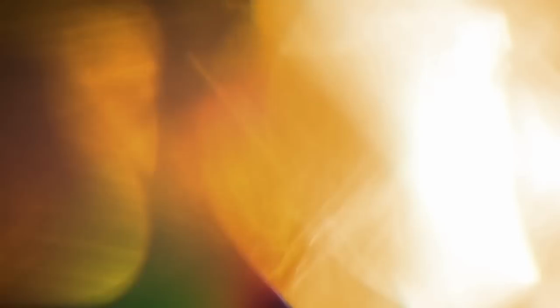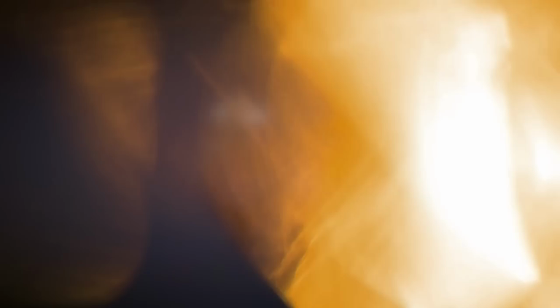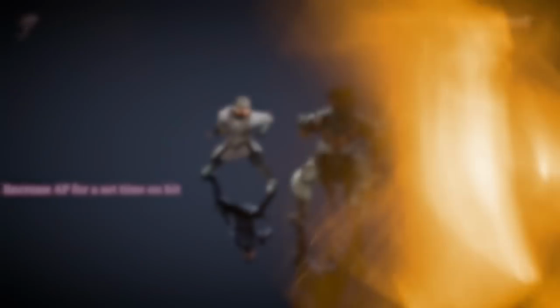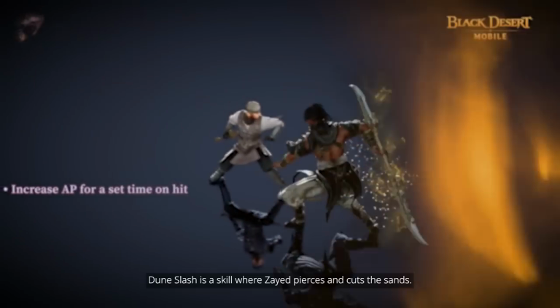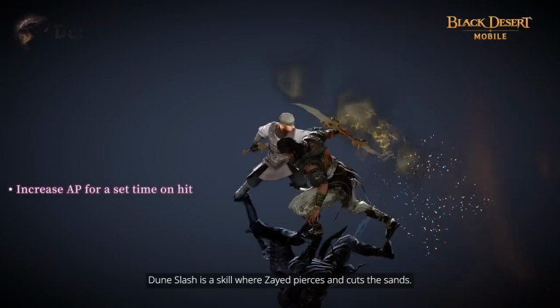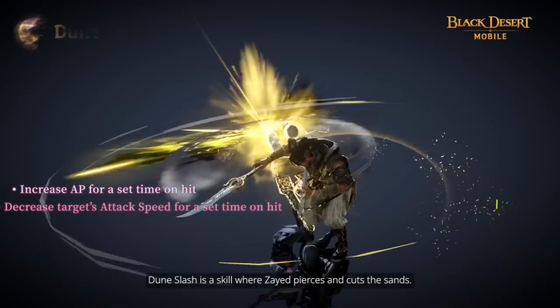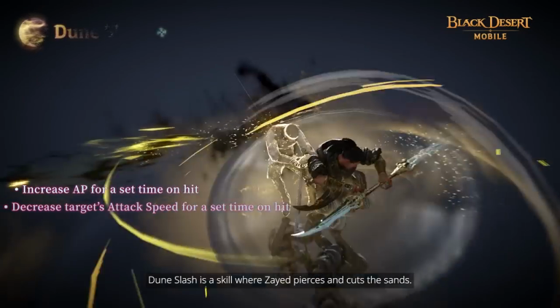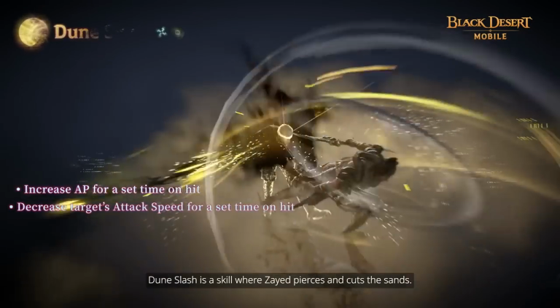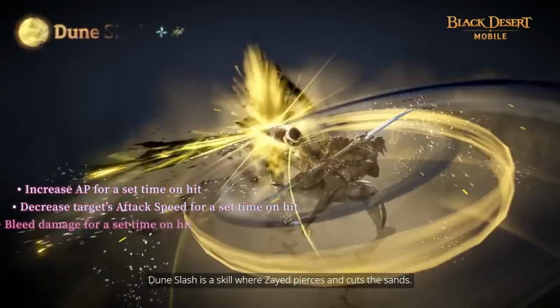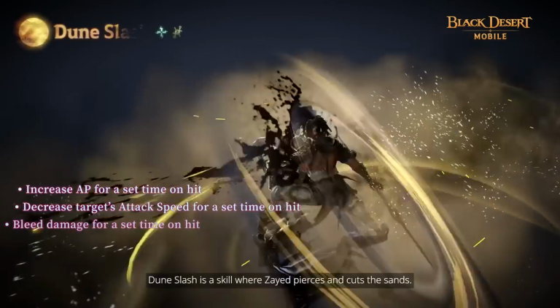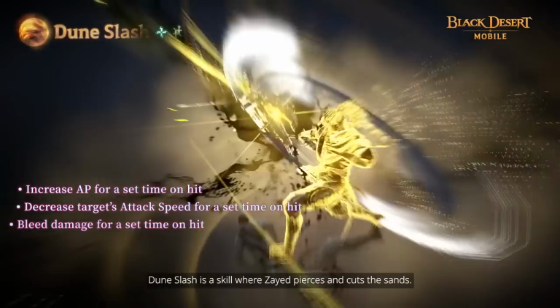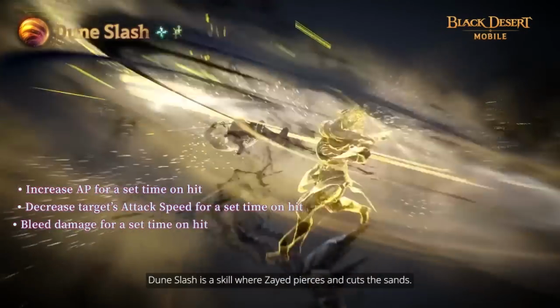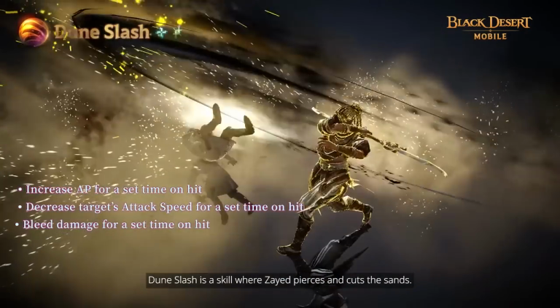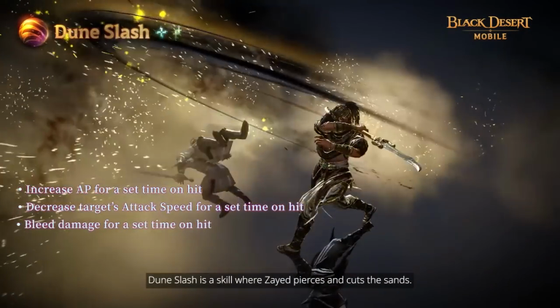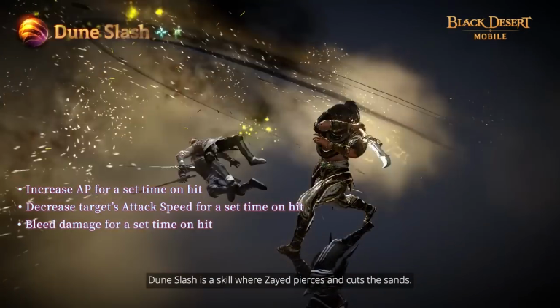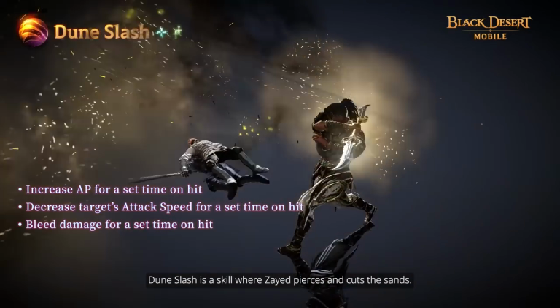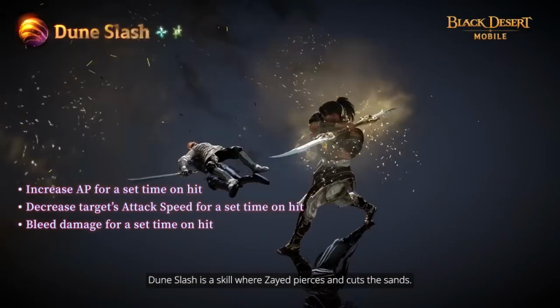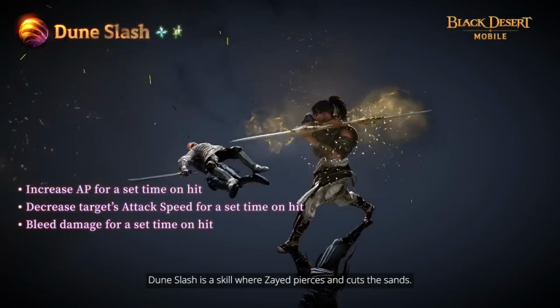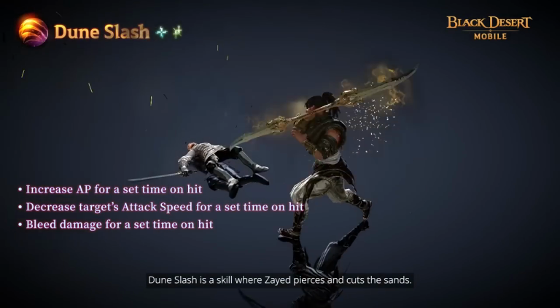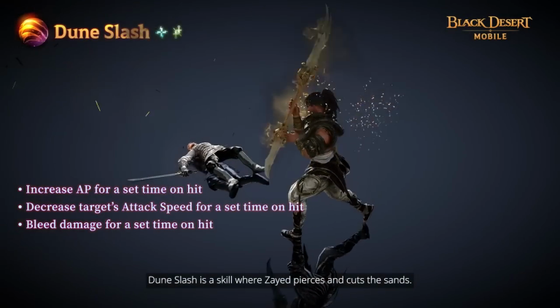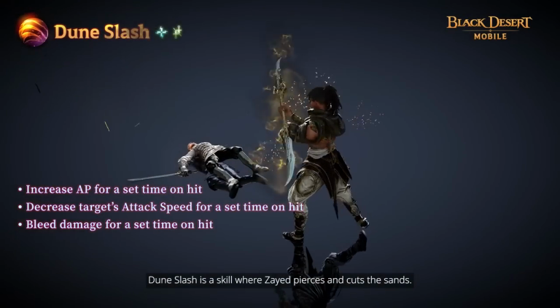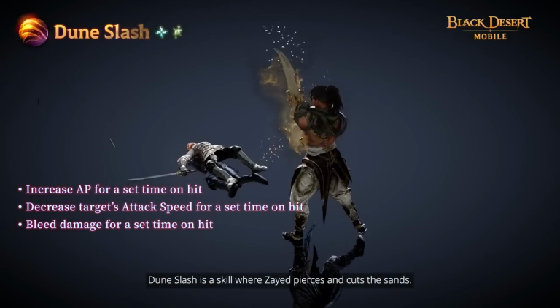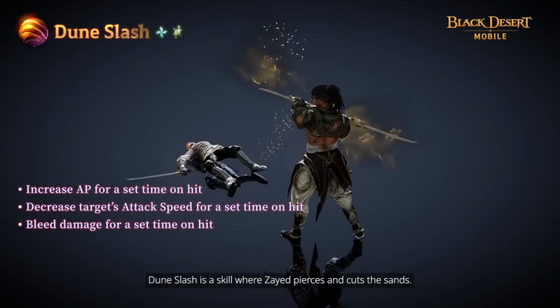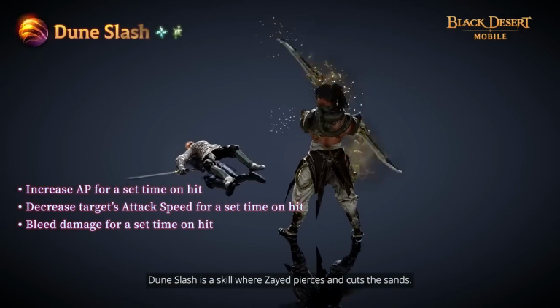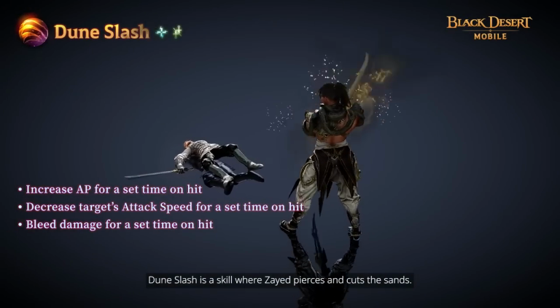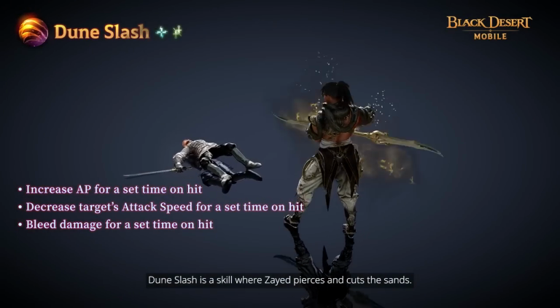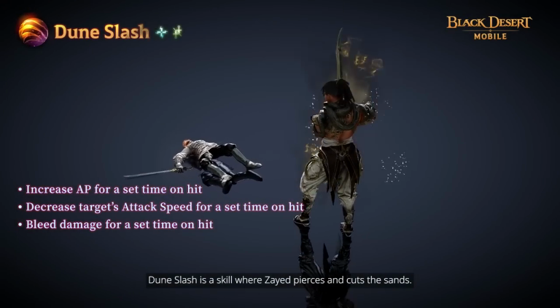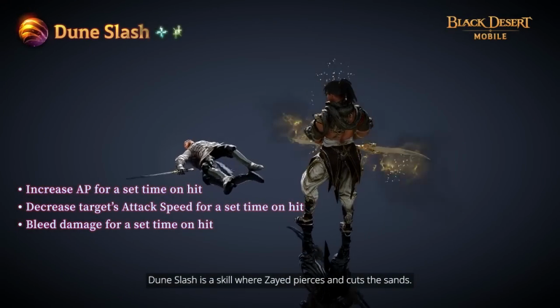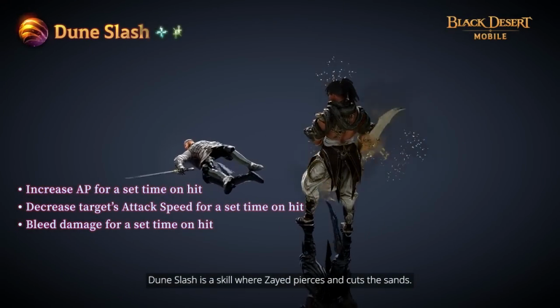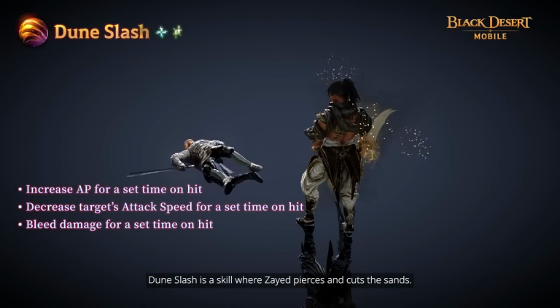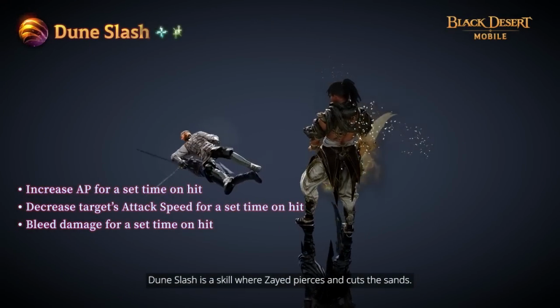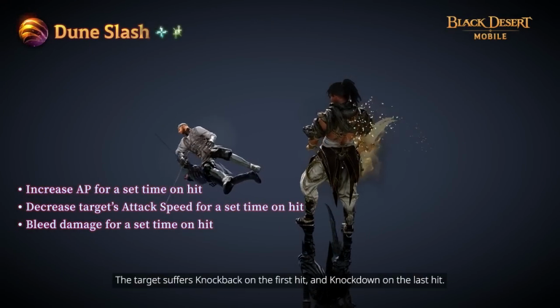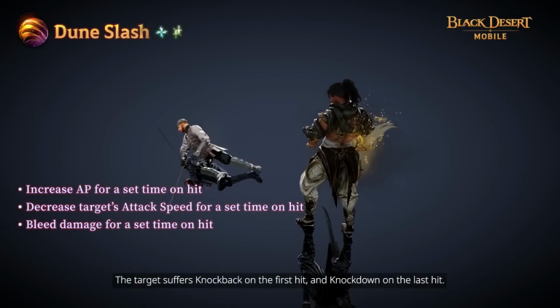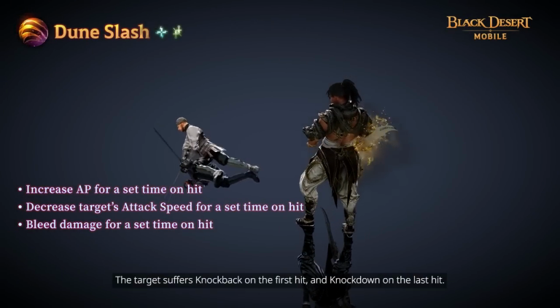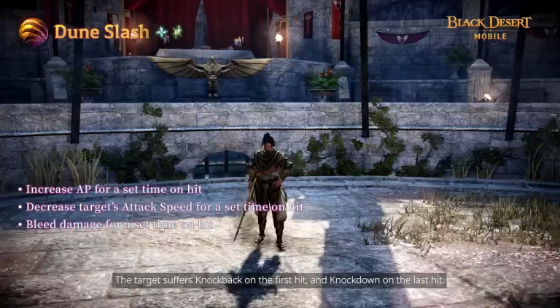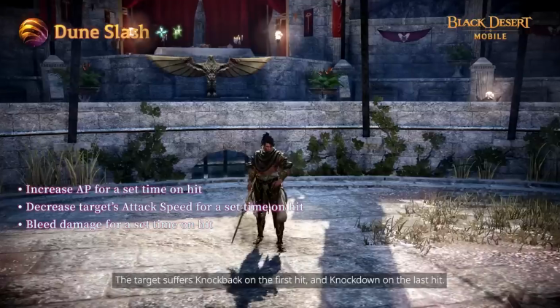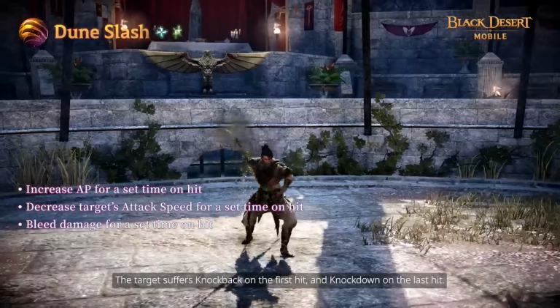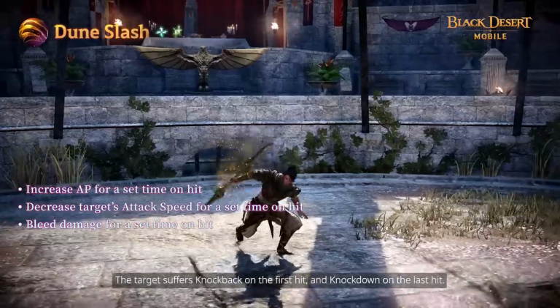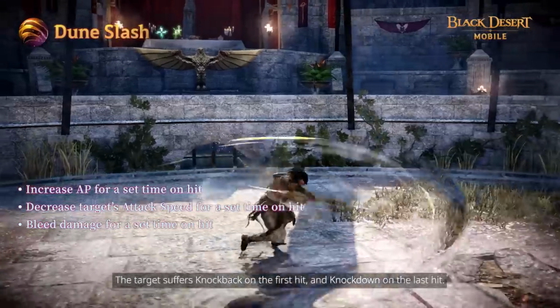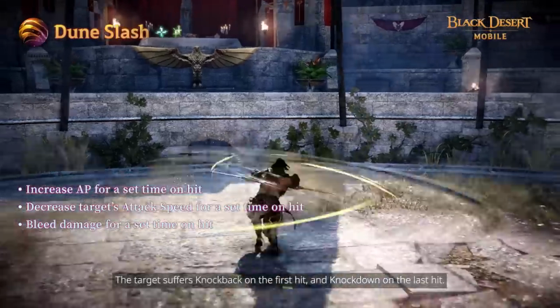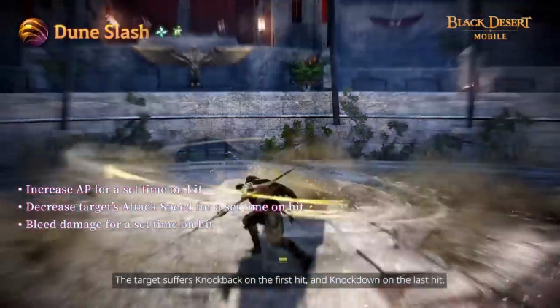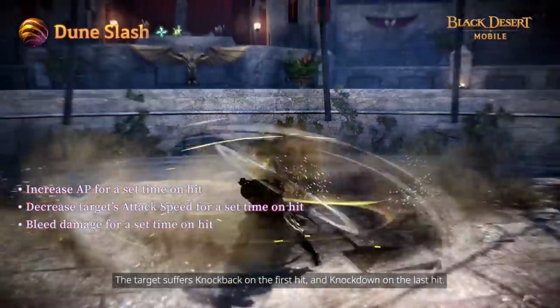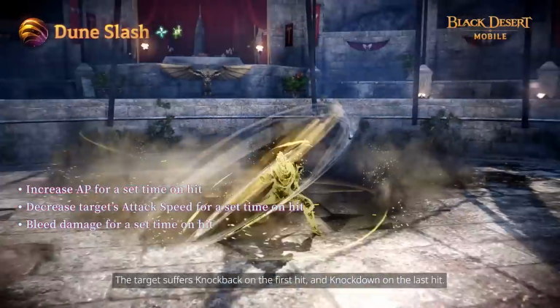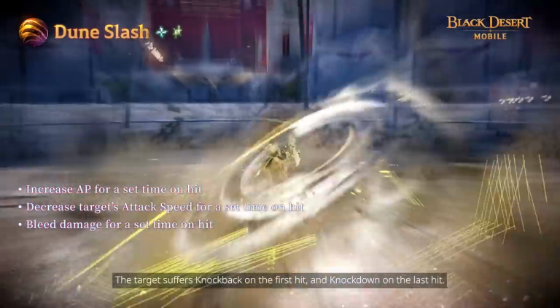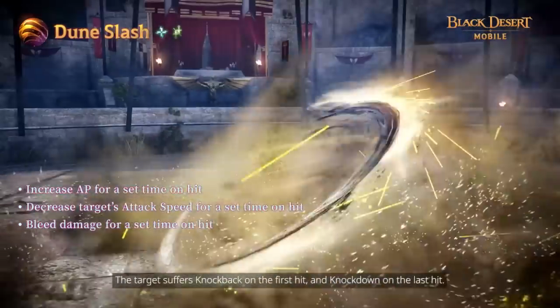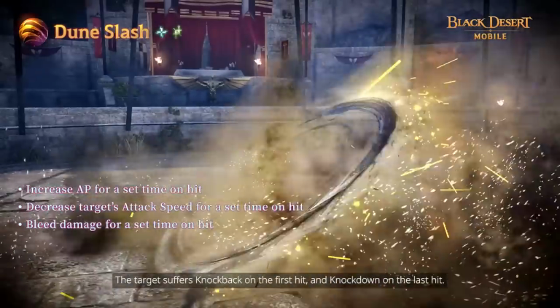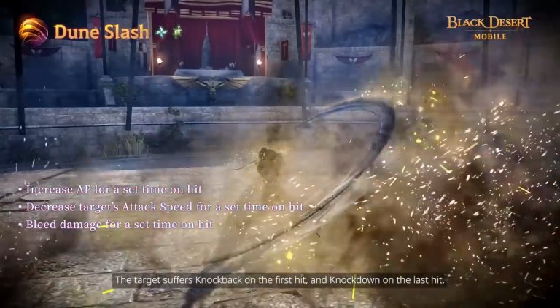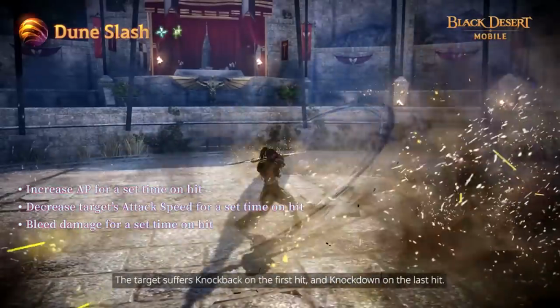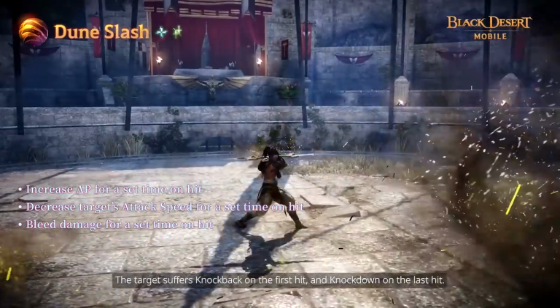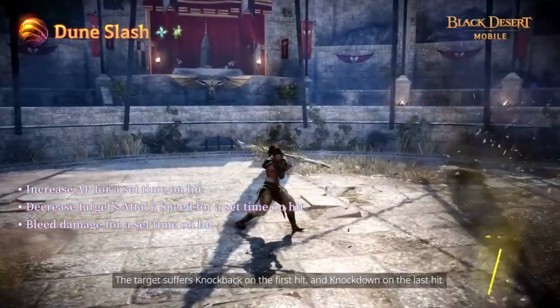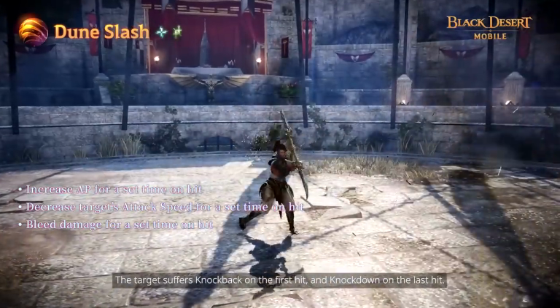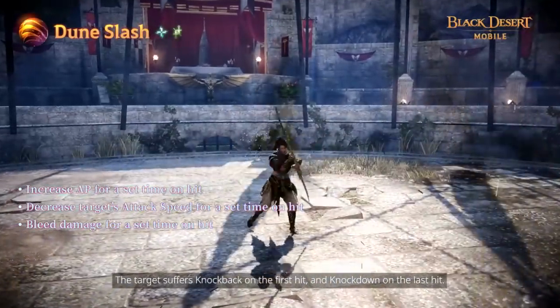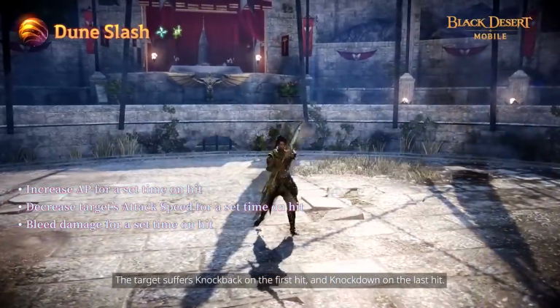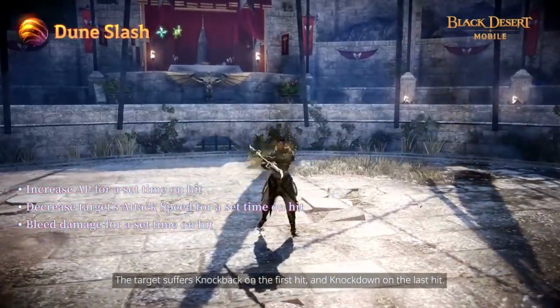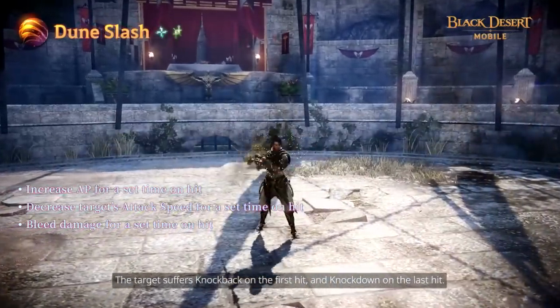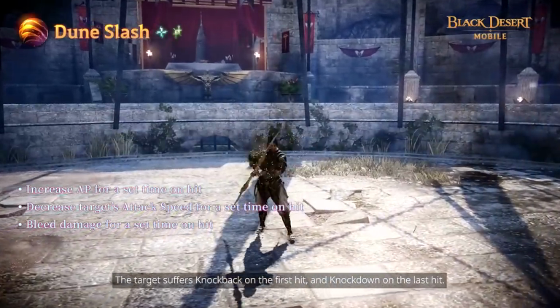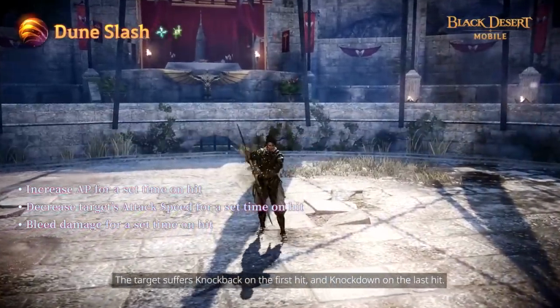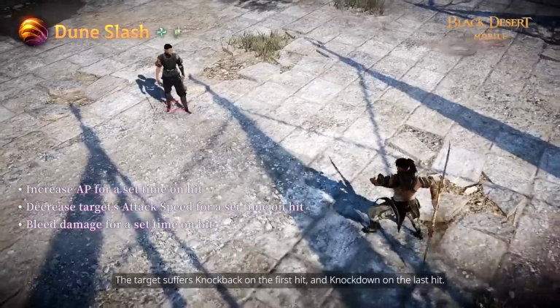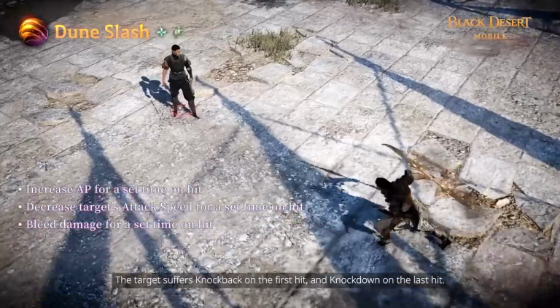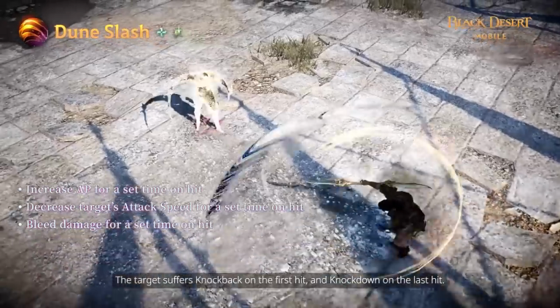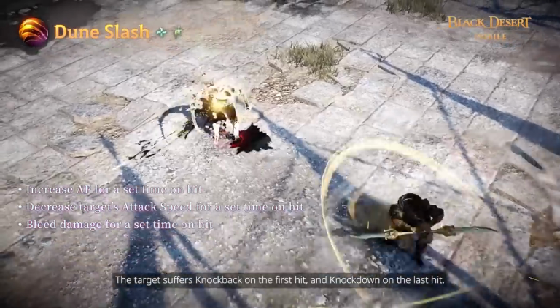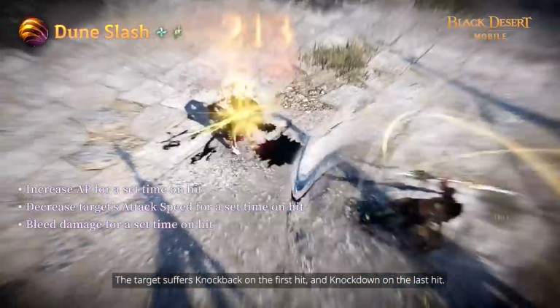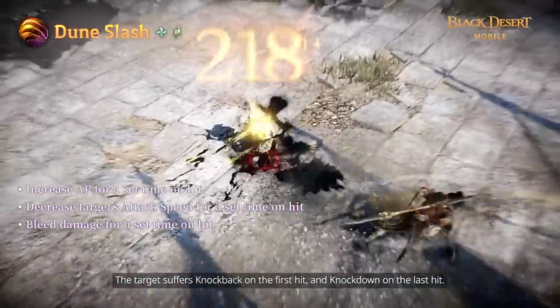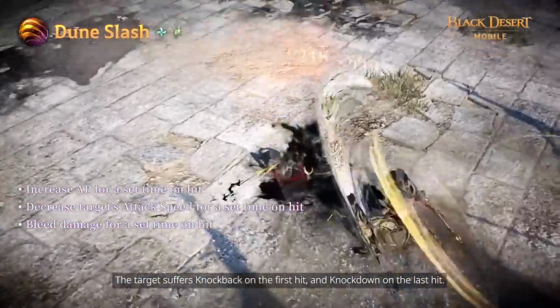Dune Slash is a skill where Zade pierces and cuts the sand. The target suffers knockback on the first hit and knockdown on the last hit.